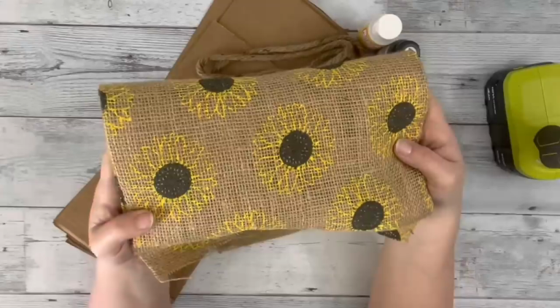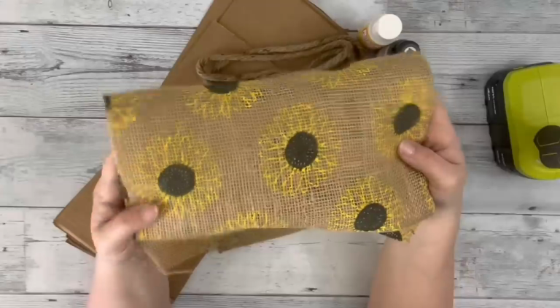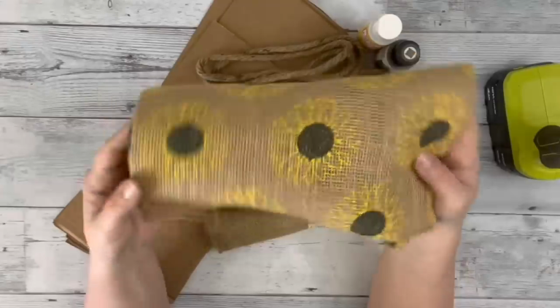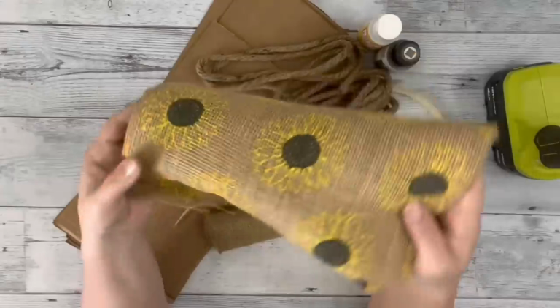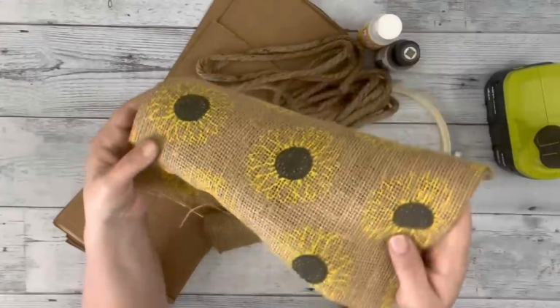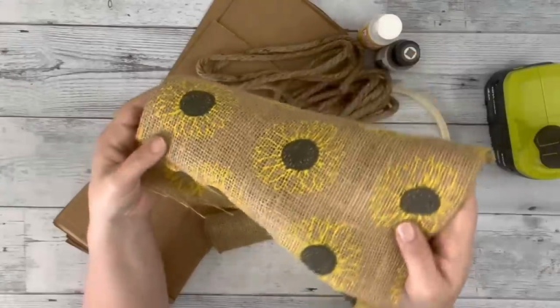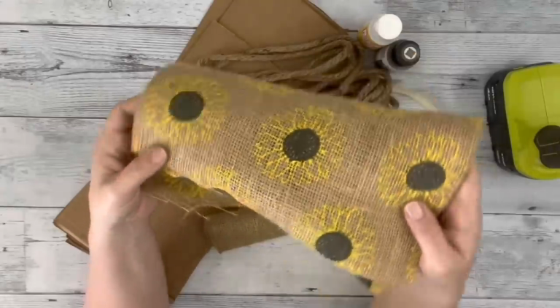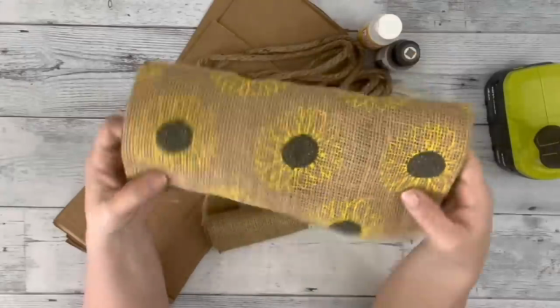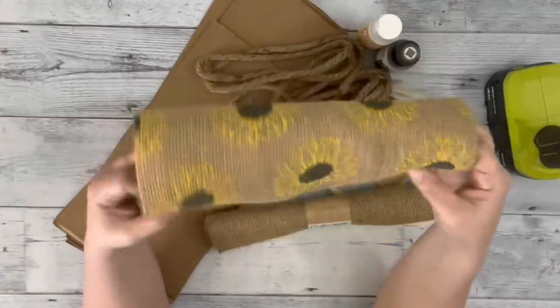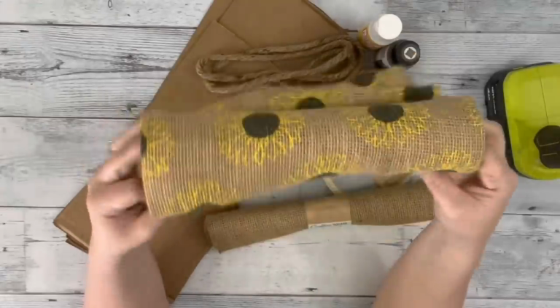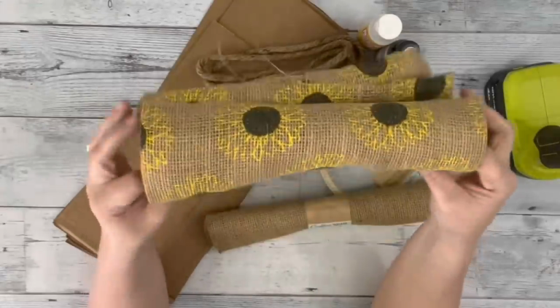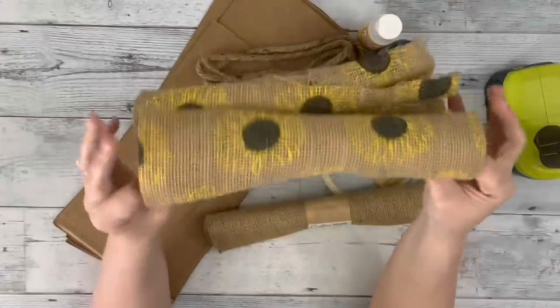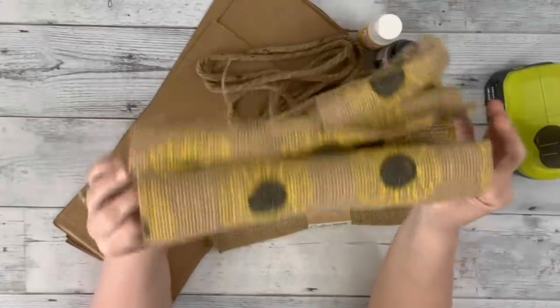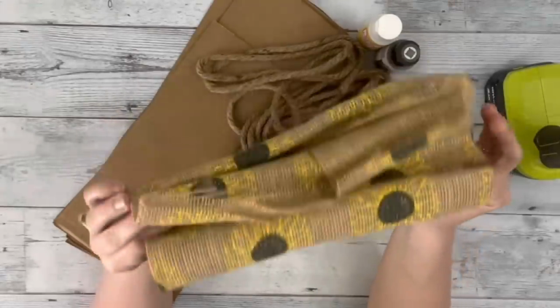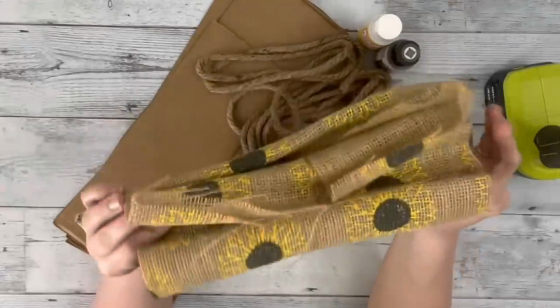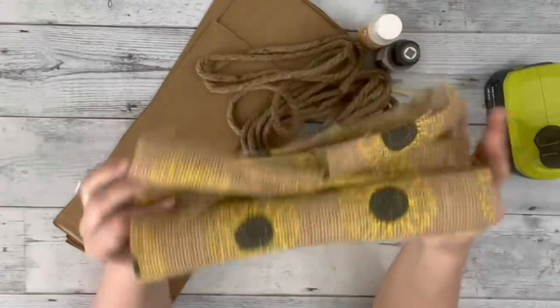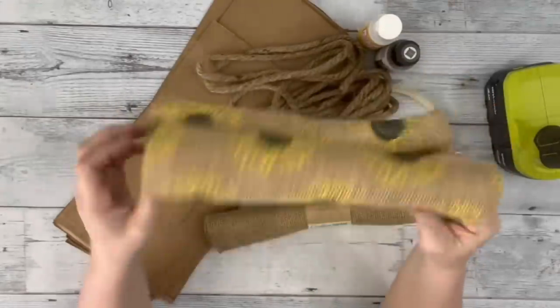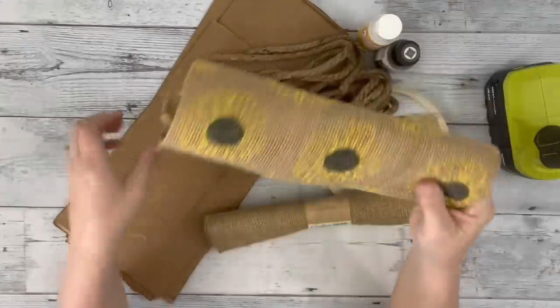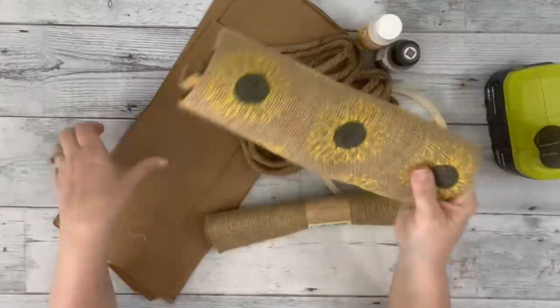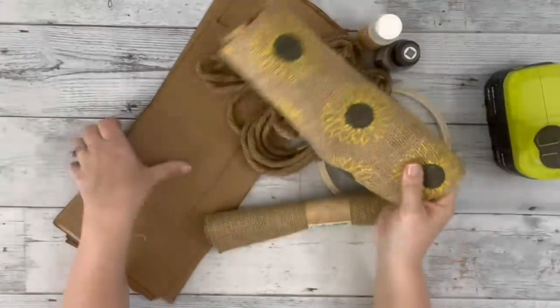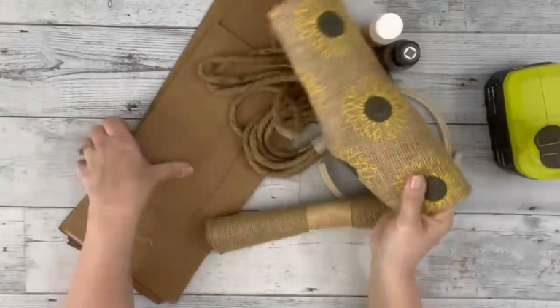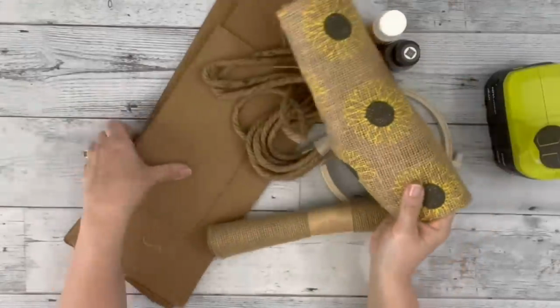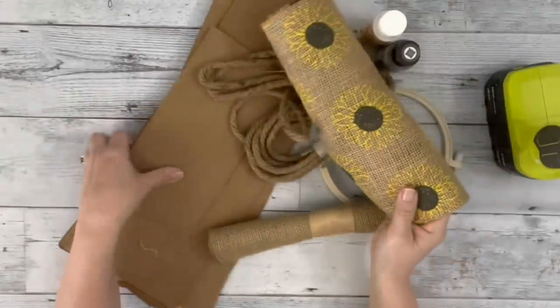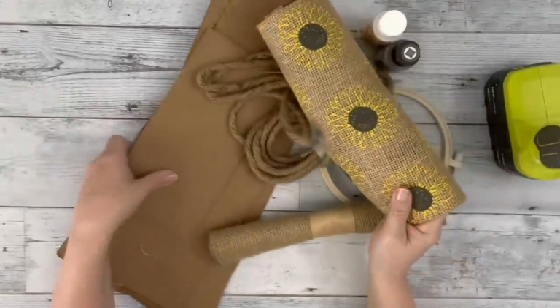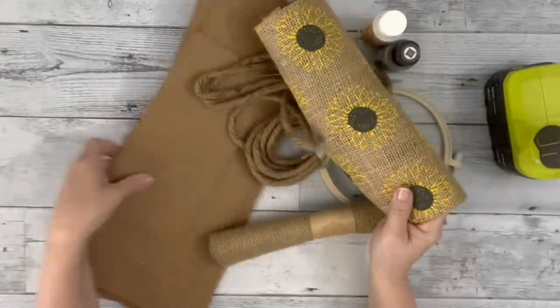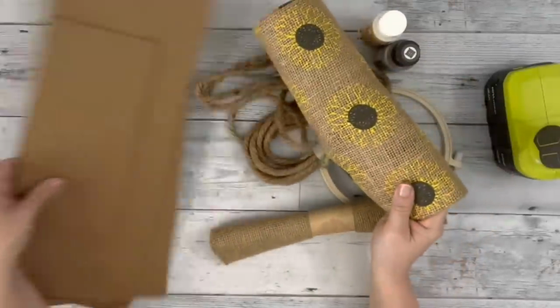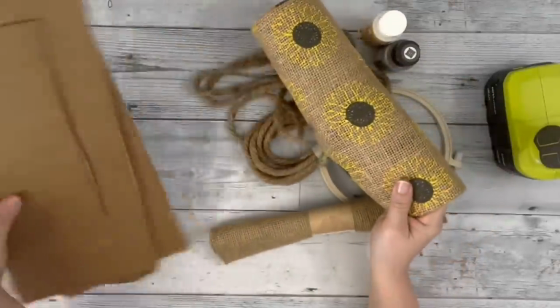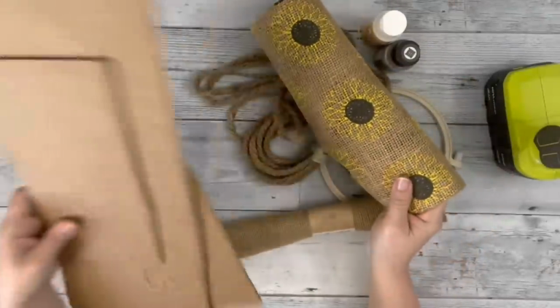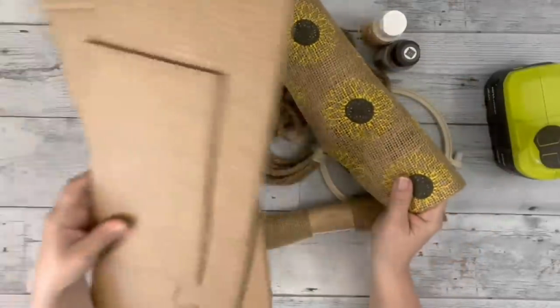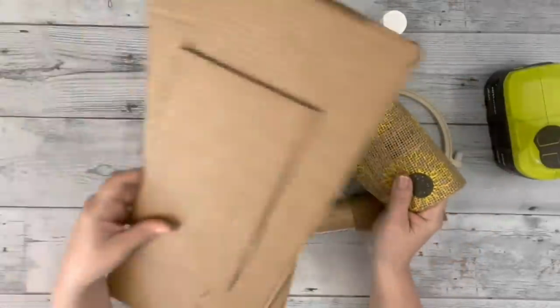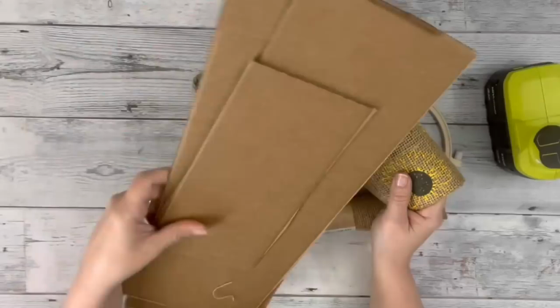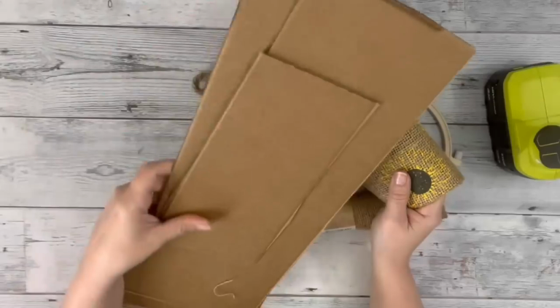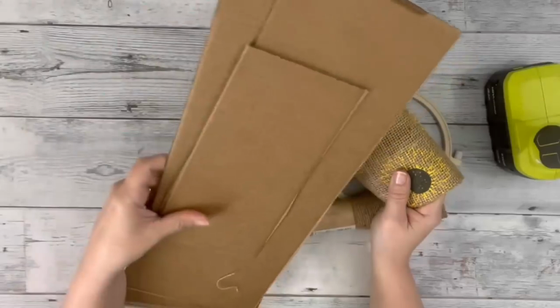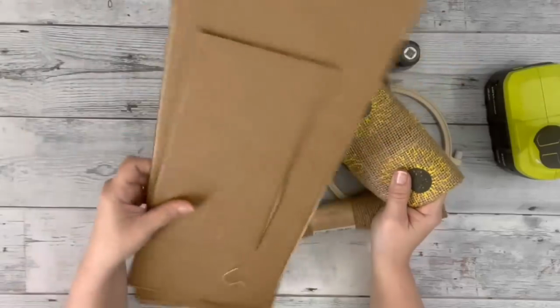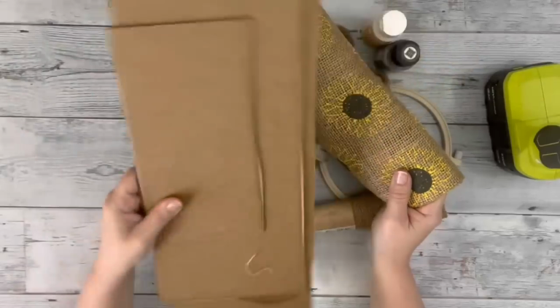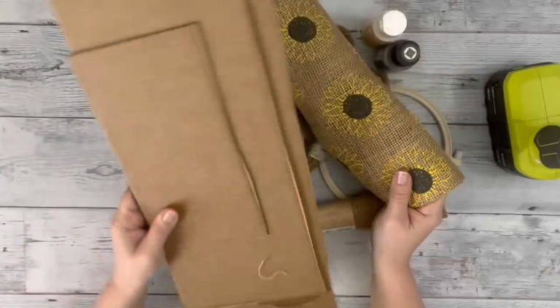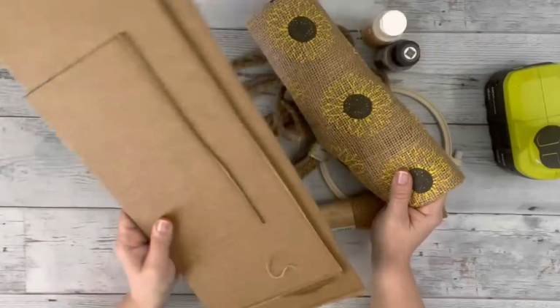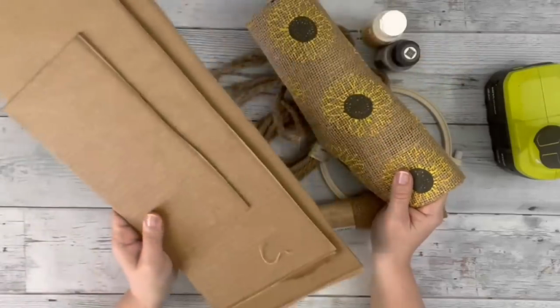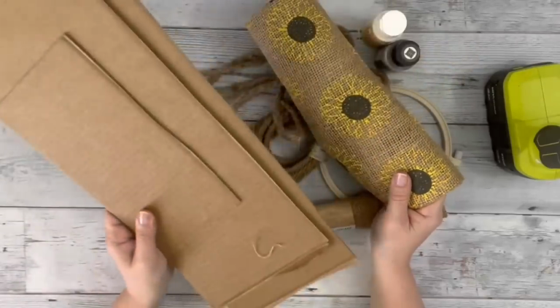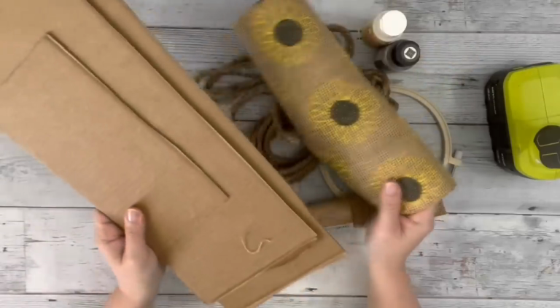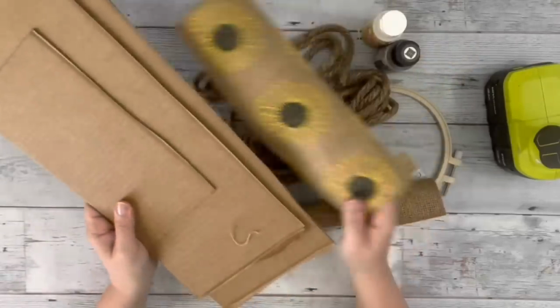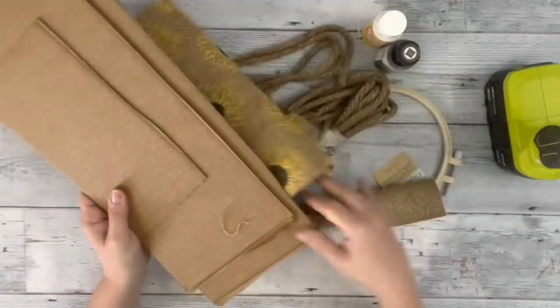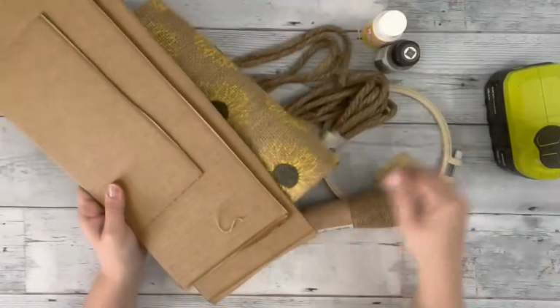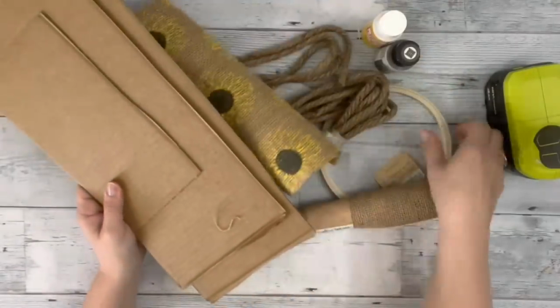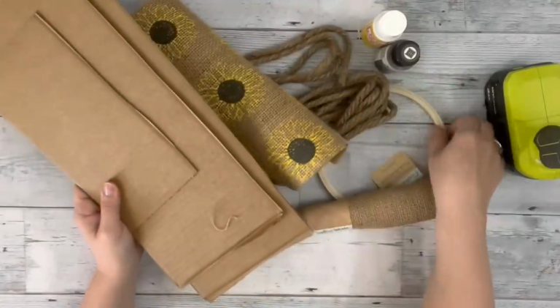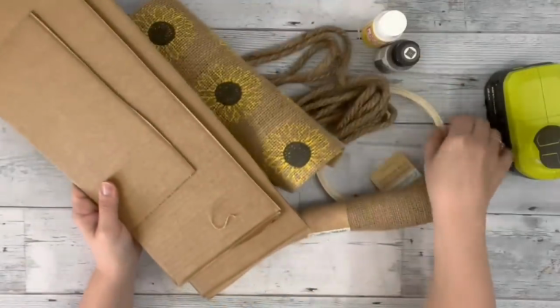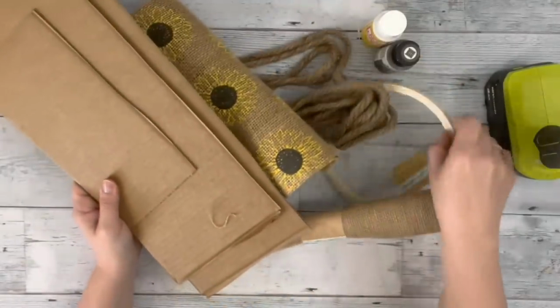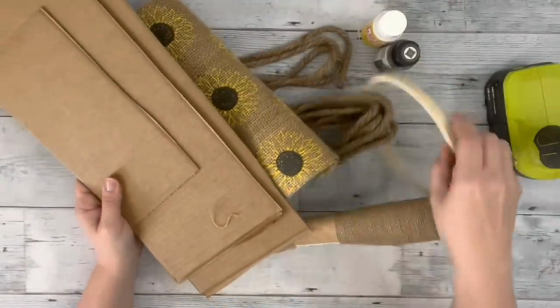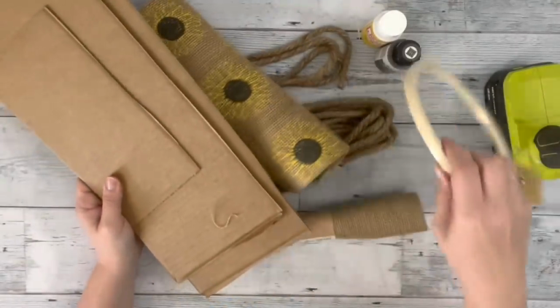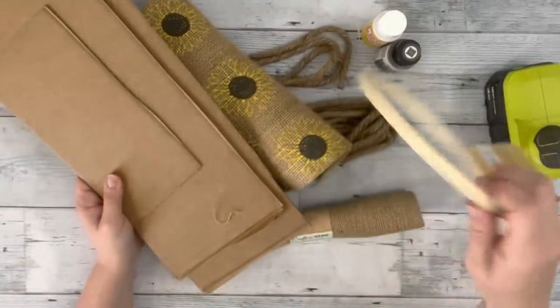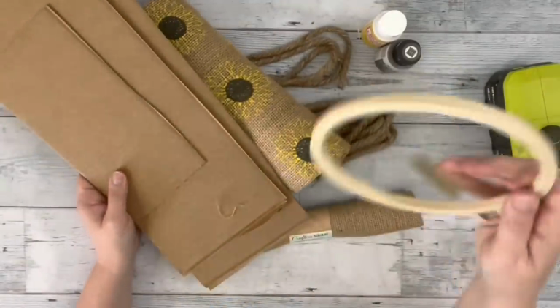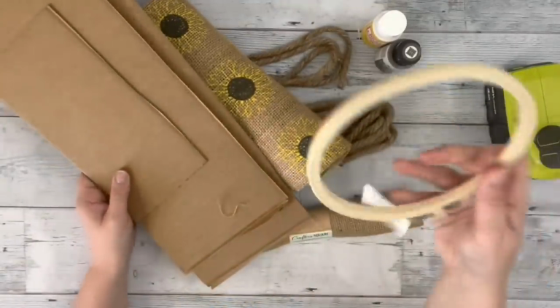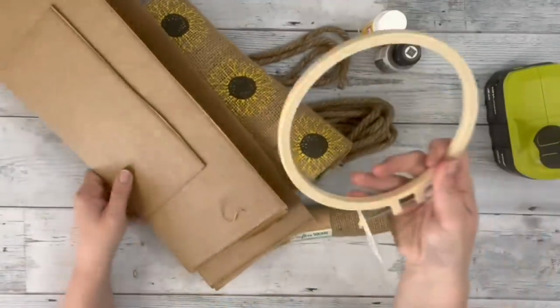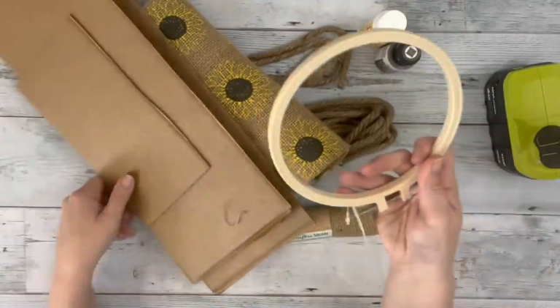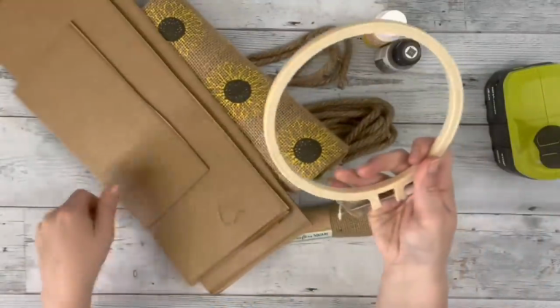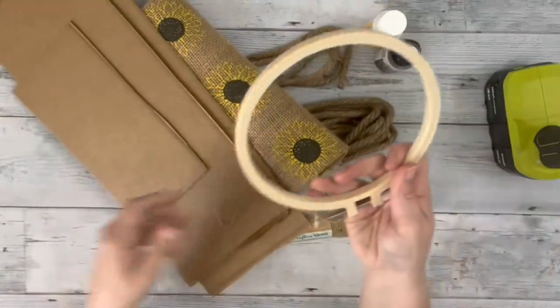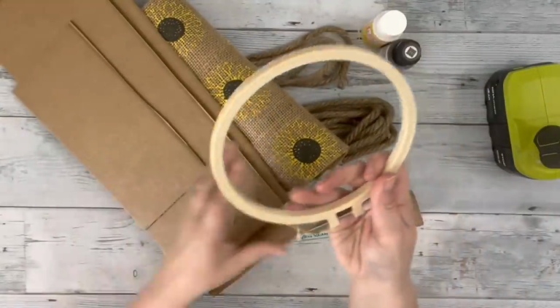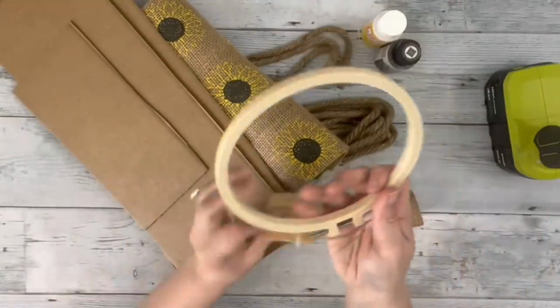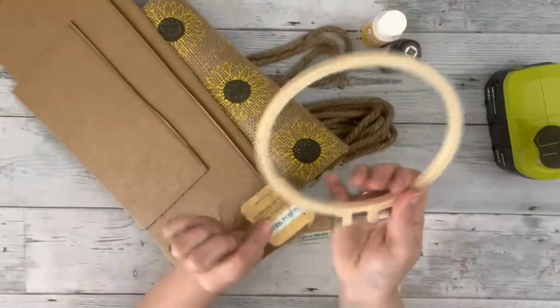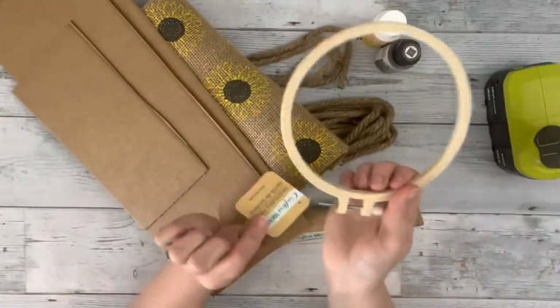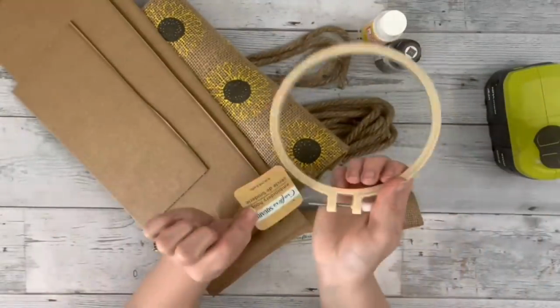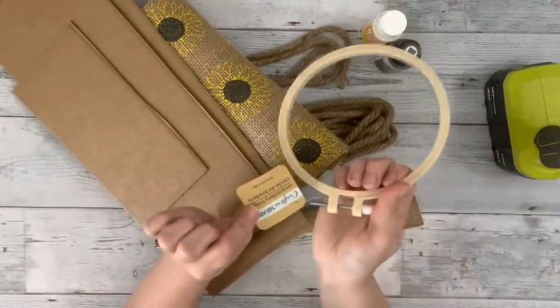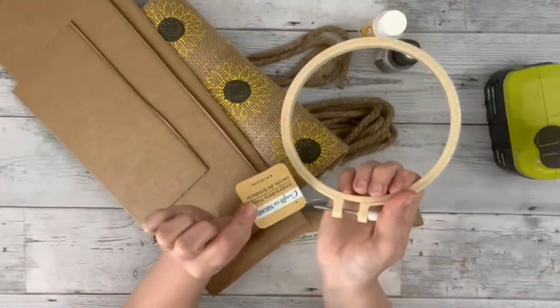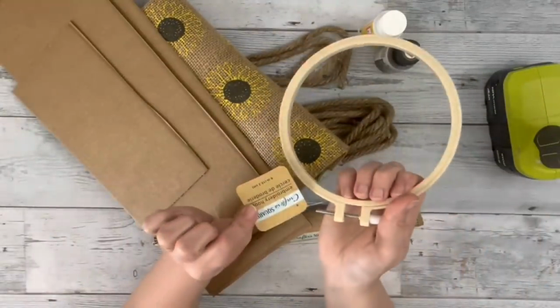Hey guys, it's Beth. Today I'll be using this sunflower burlap, some cardboard, and a six inch embroidery hoop.